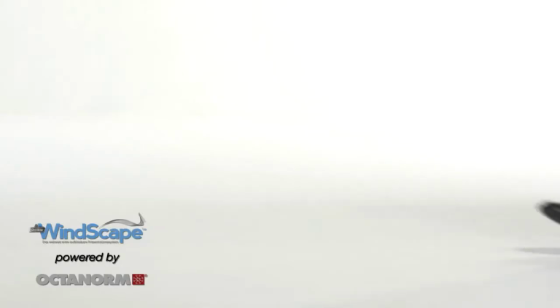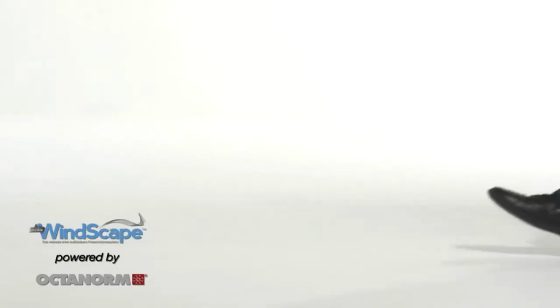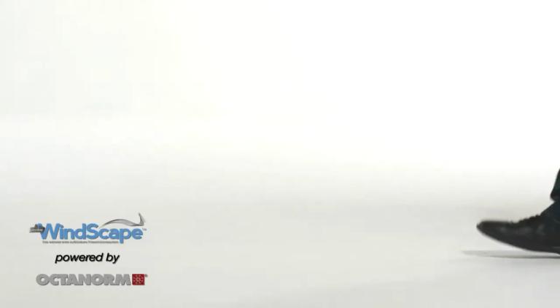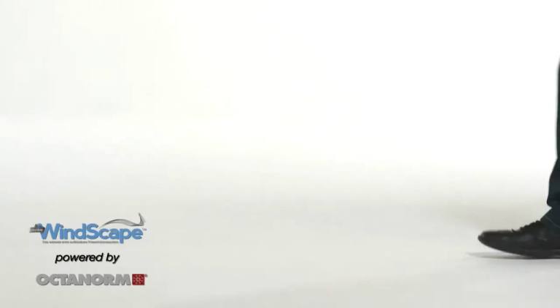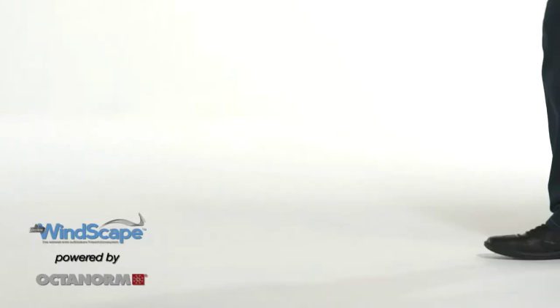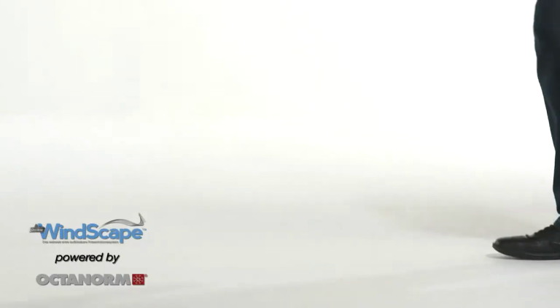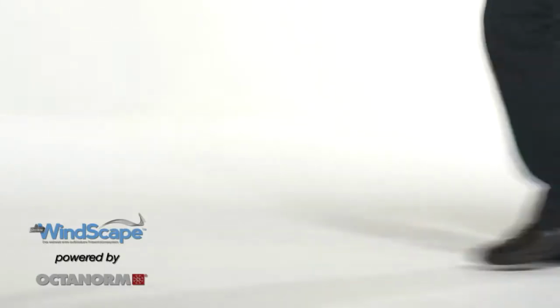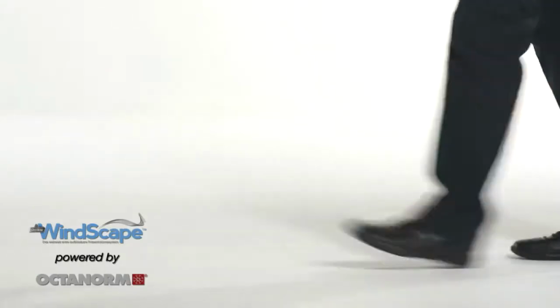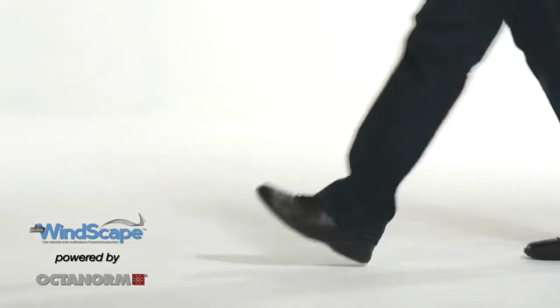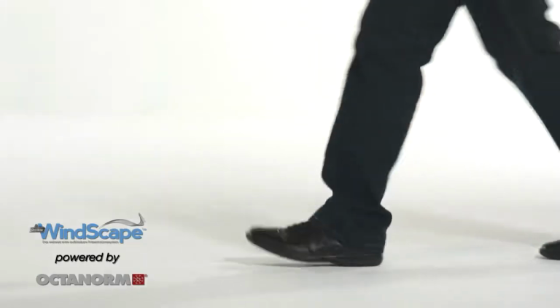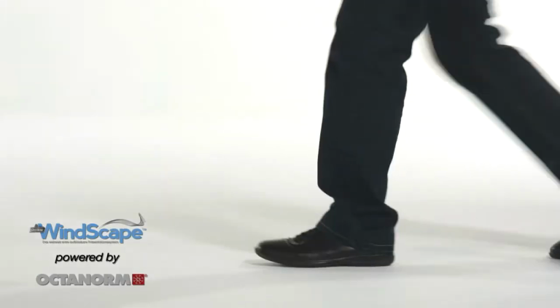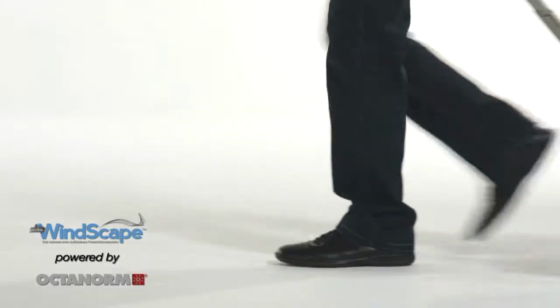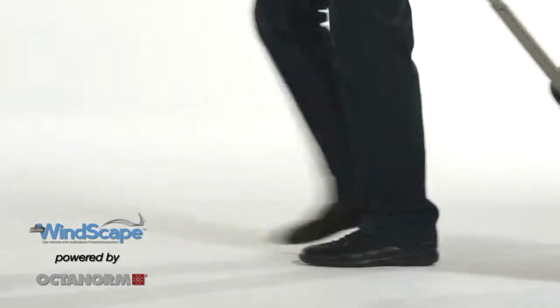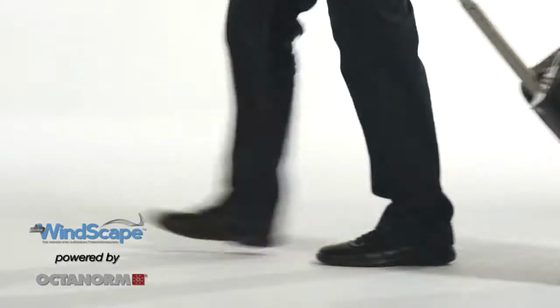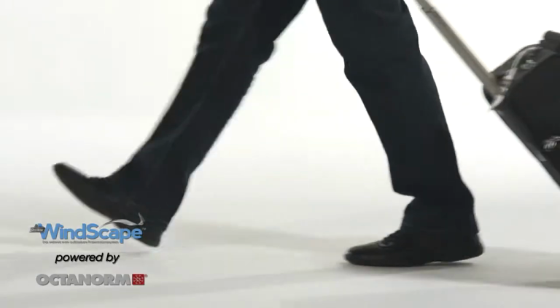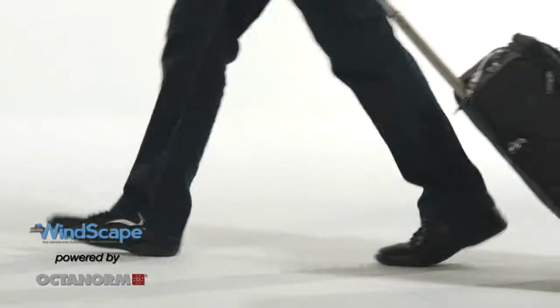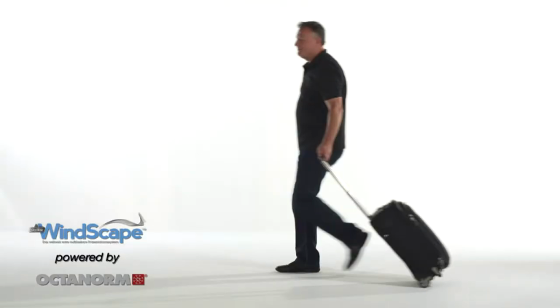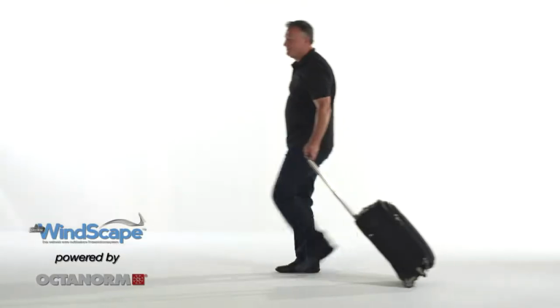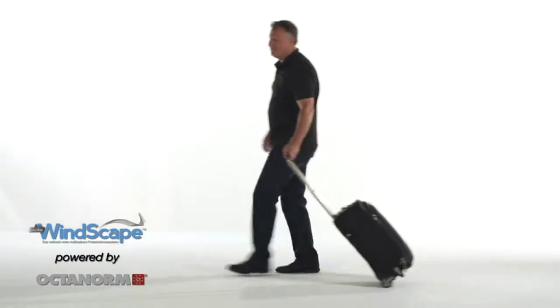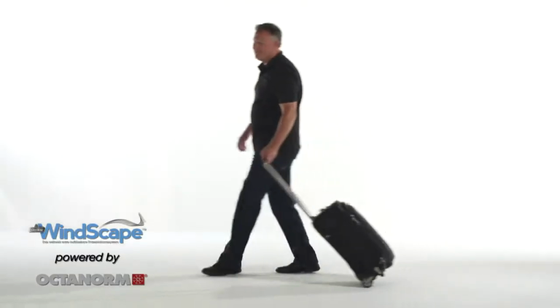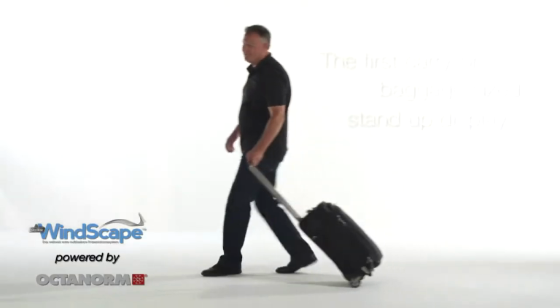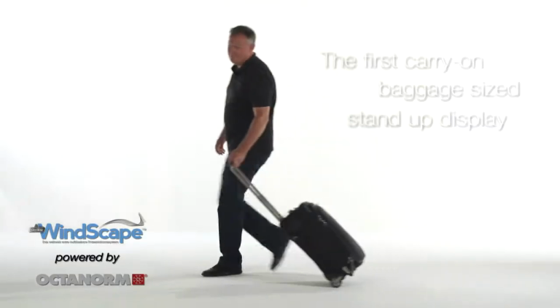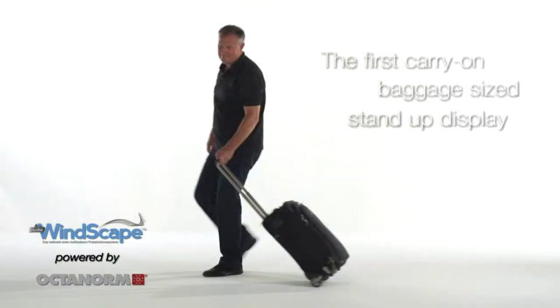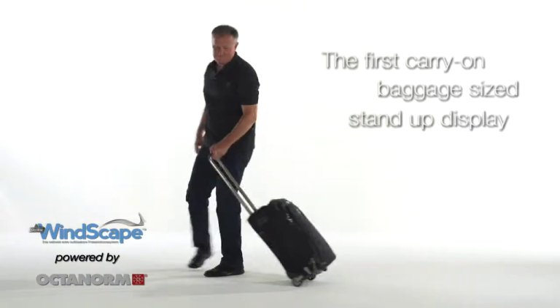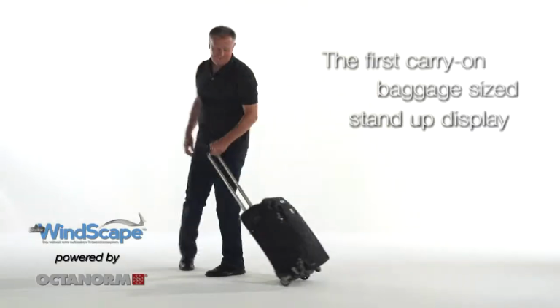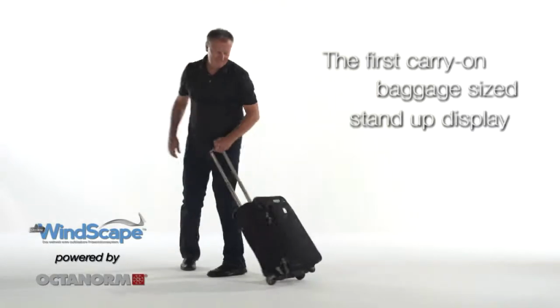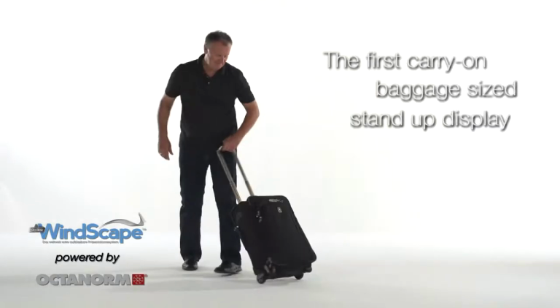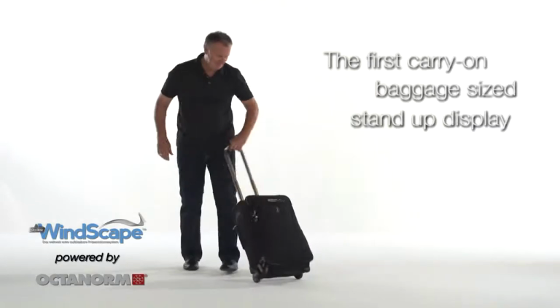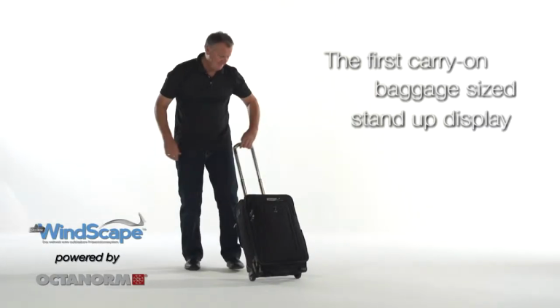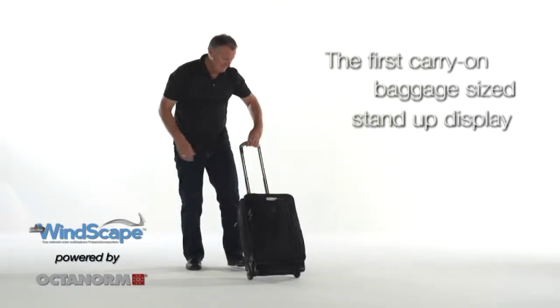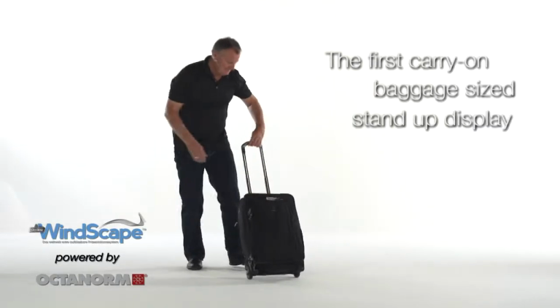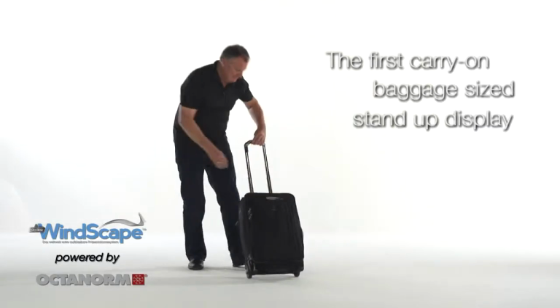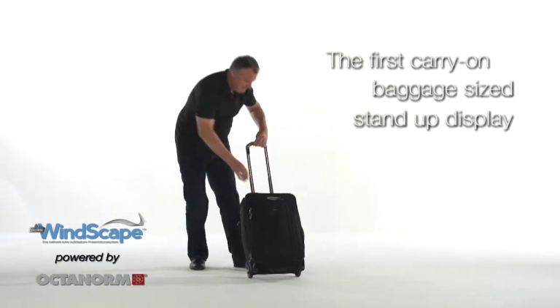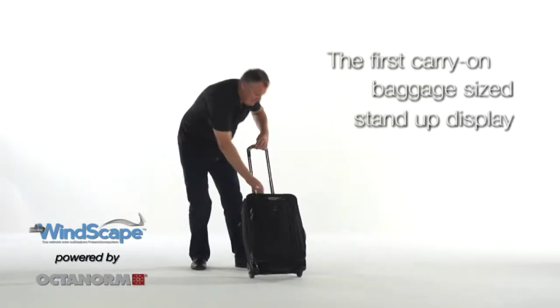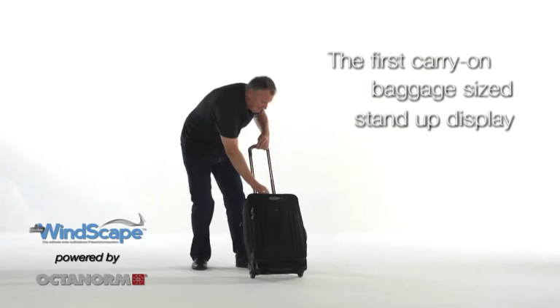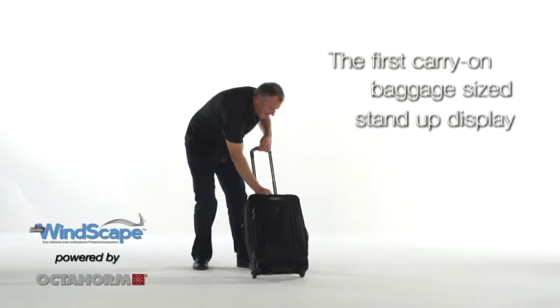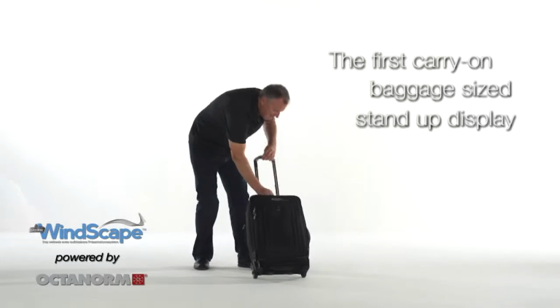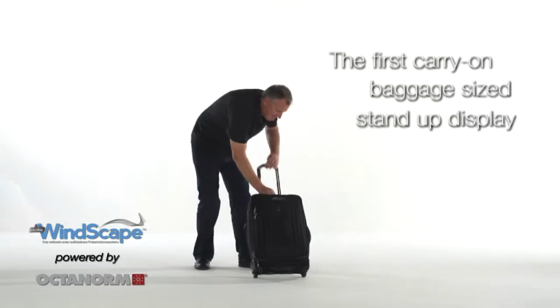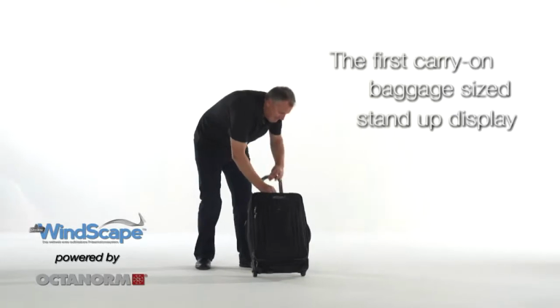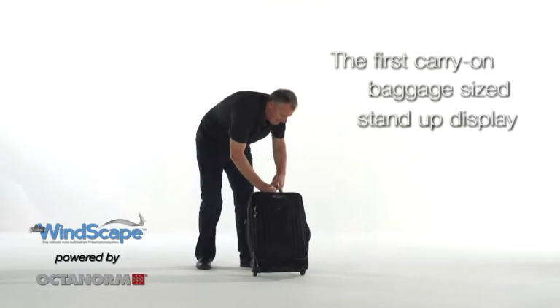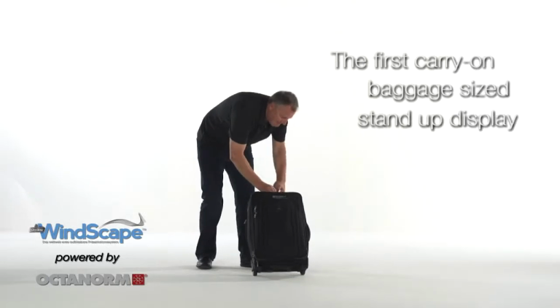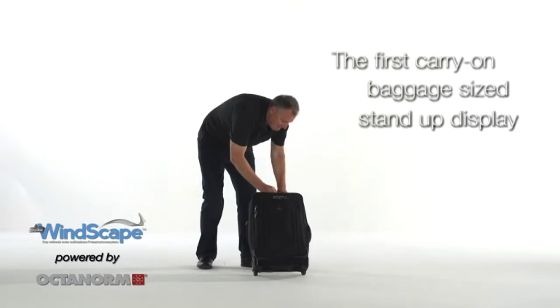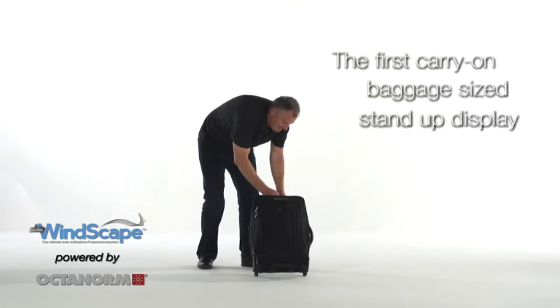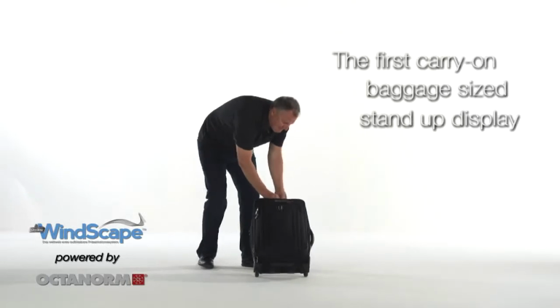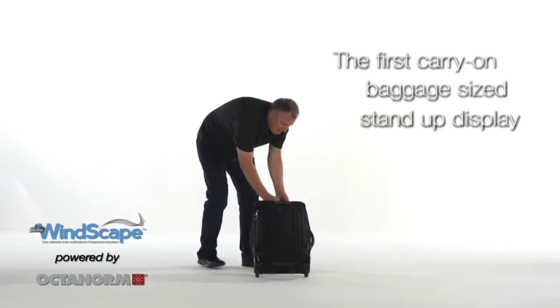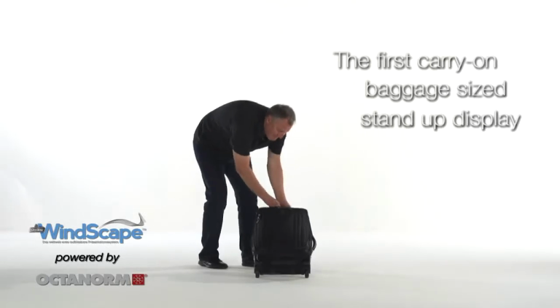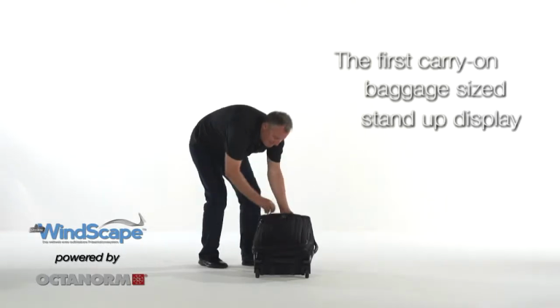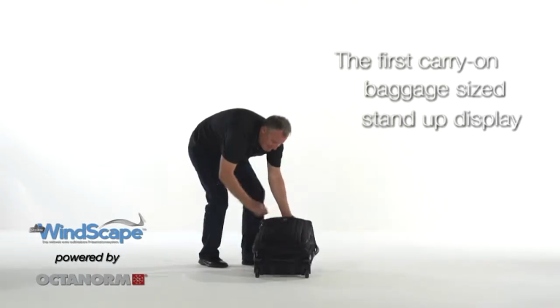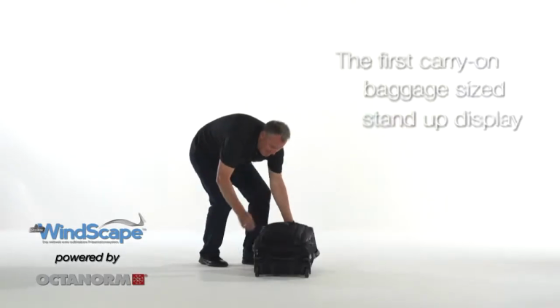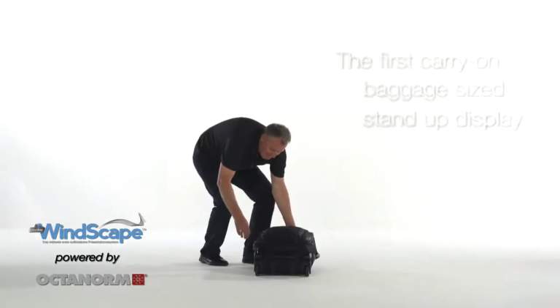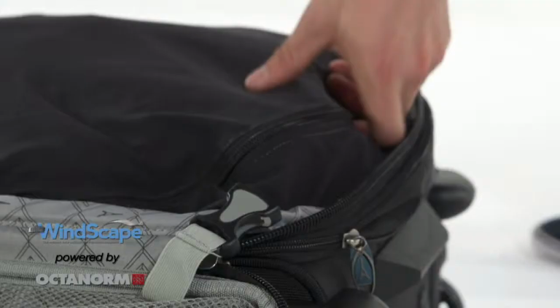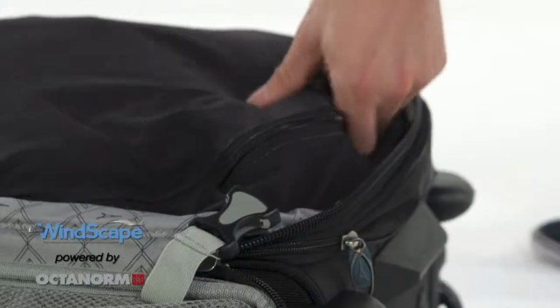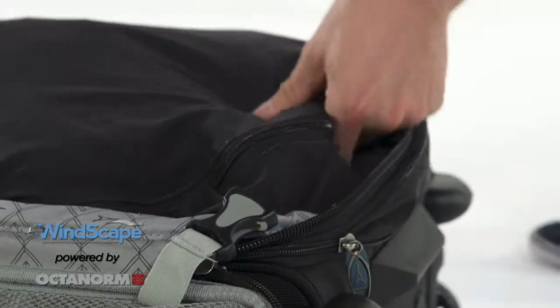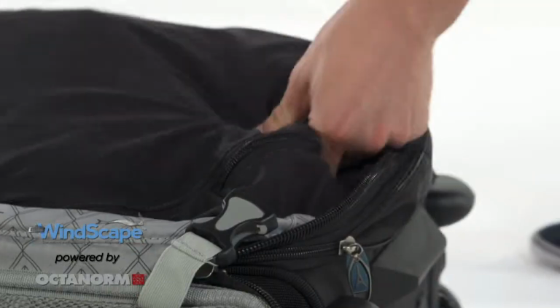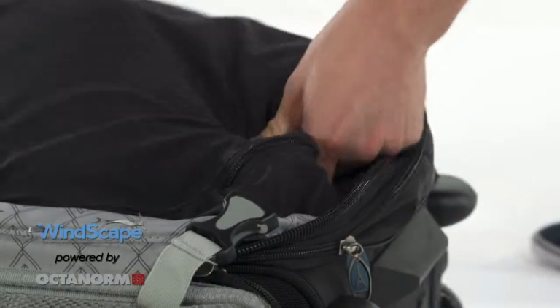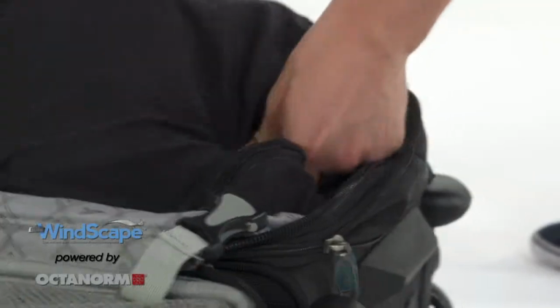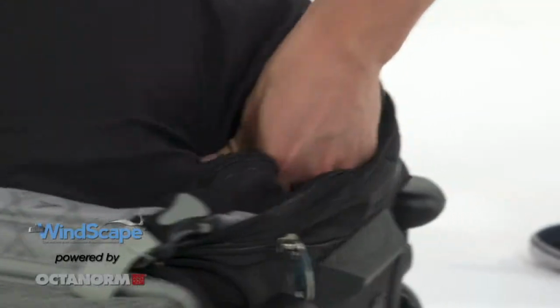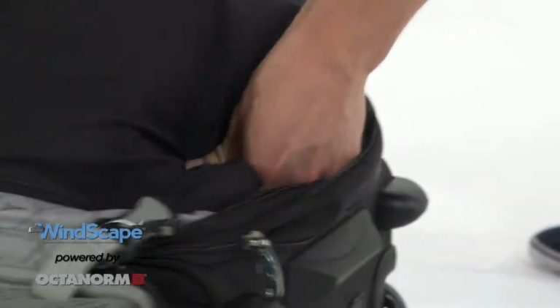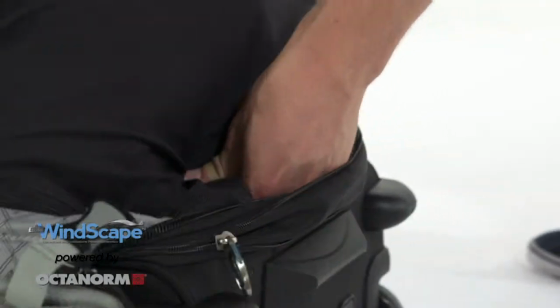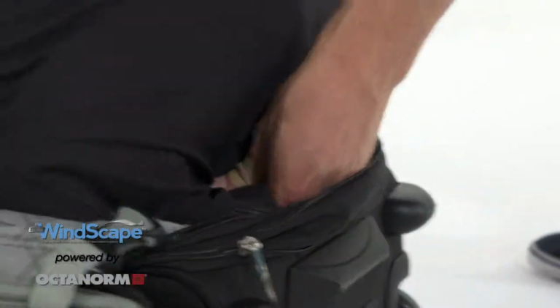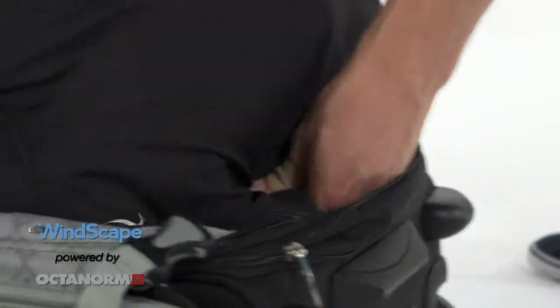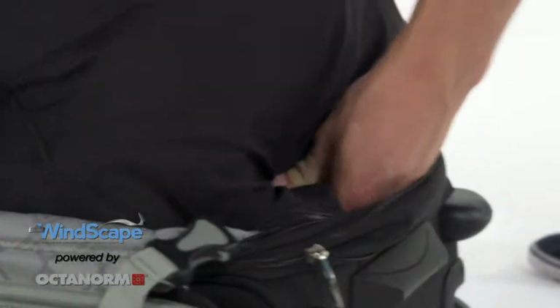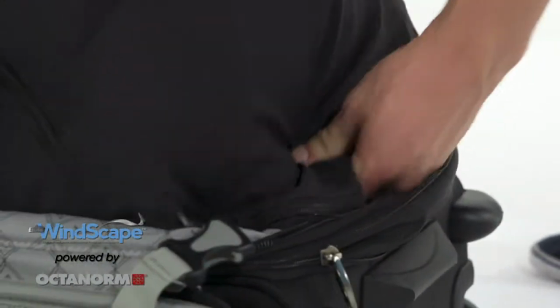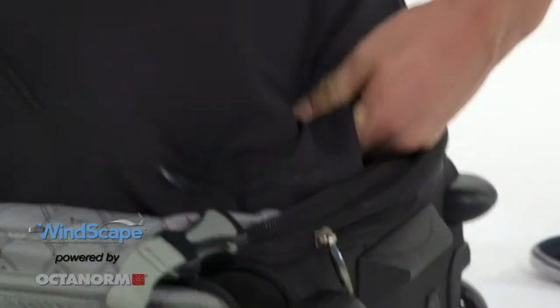Octonorm presents the world premiere: Windscape, the first carry-on baggage size stand-up display.